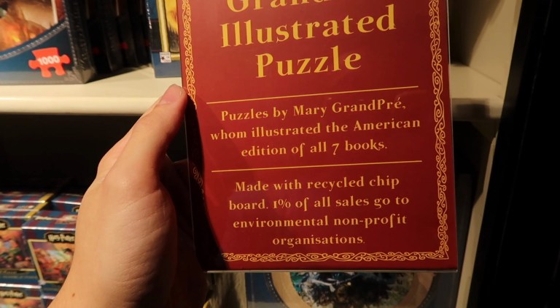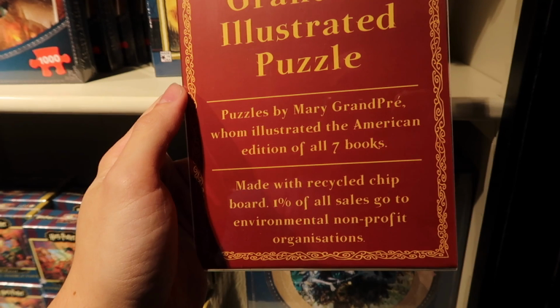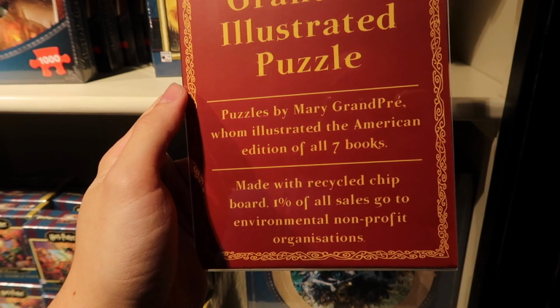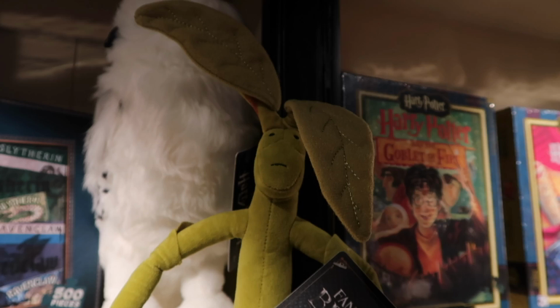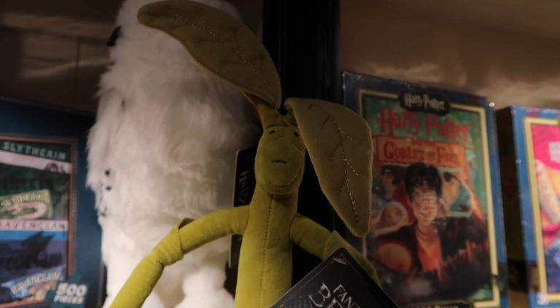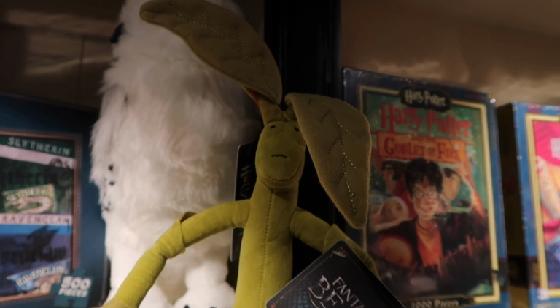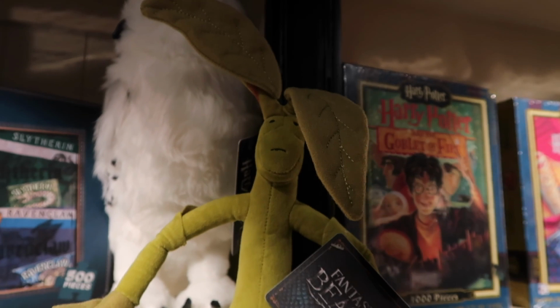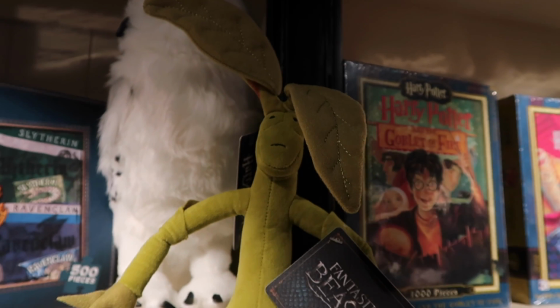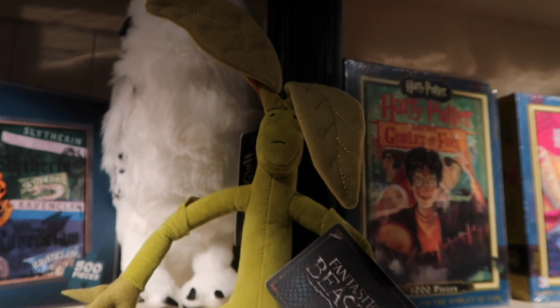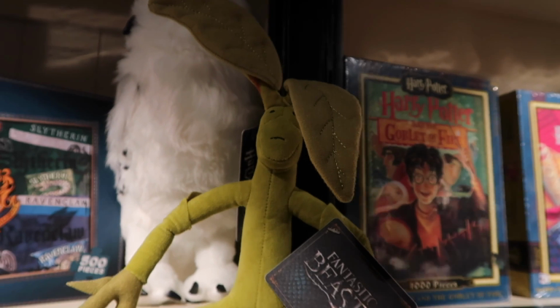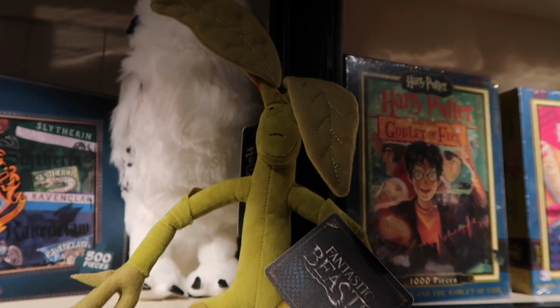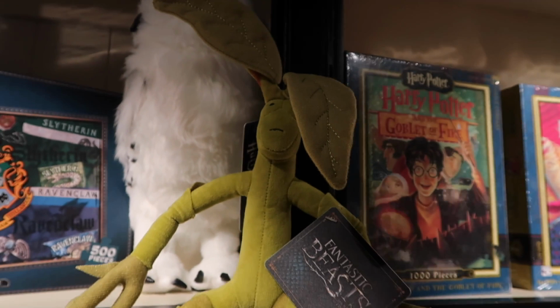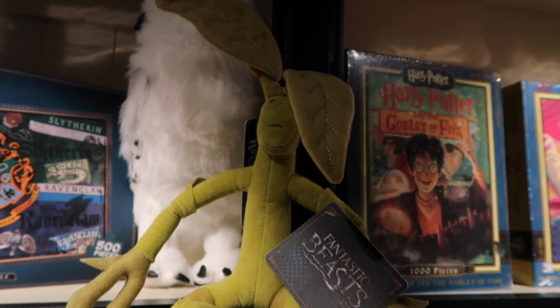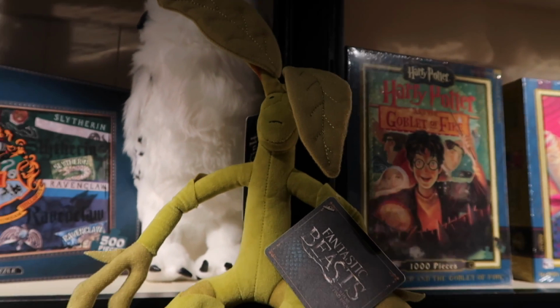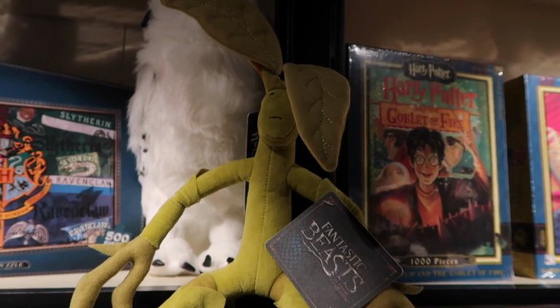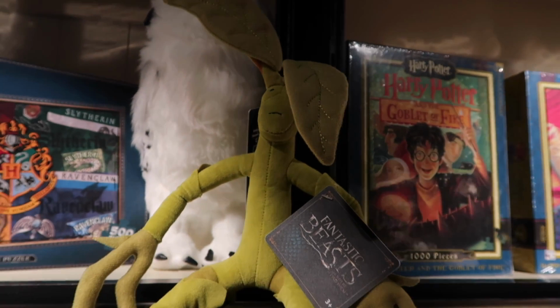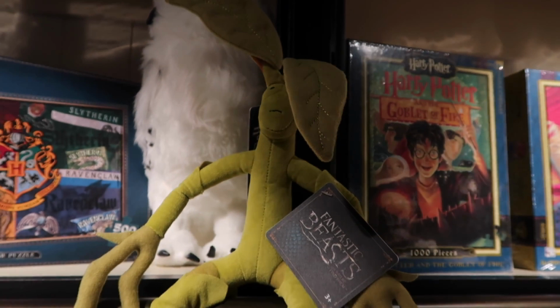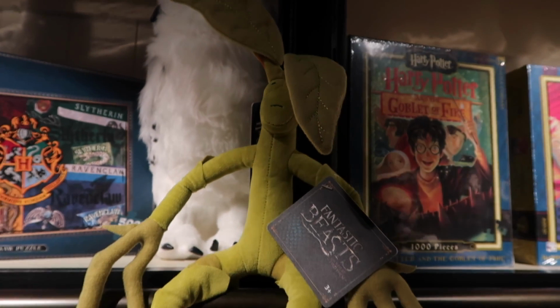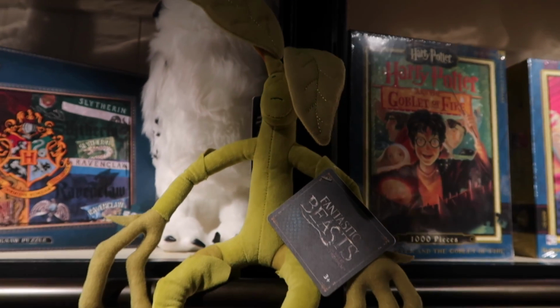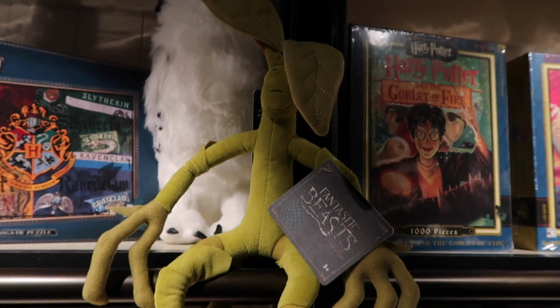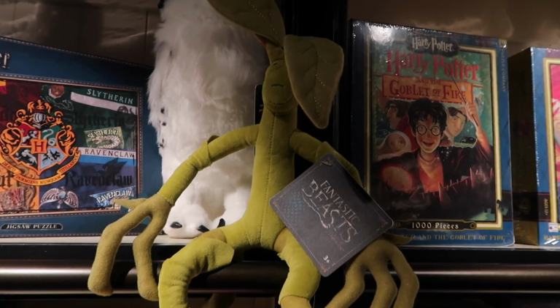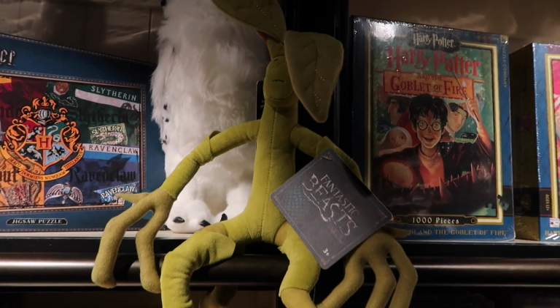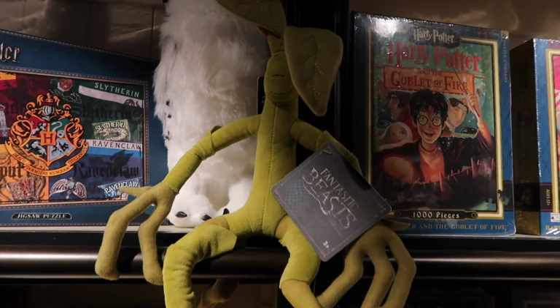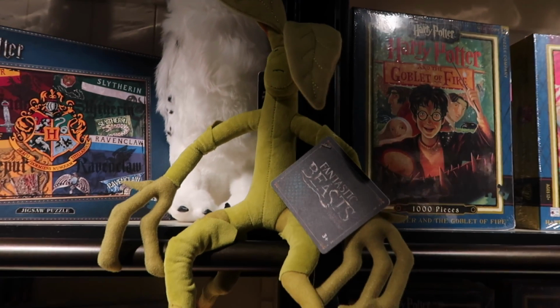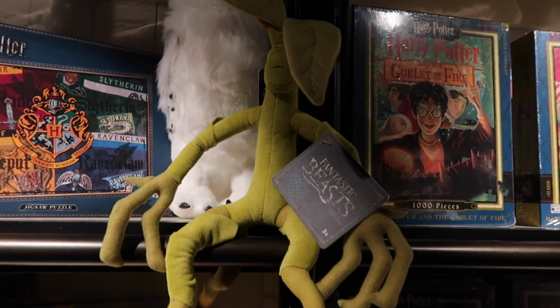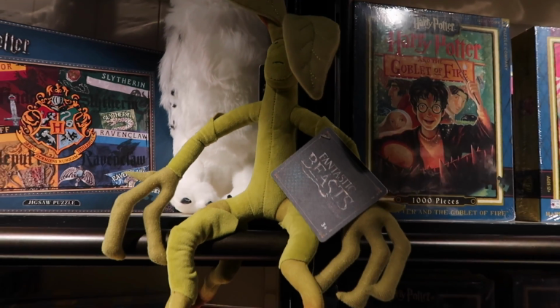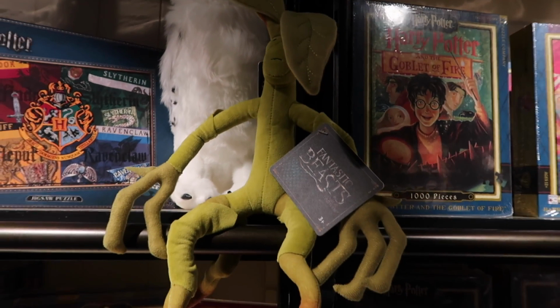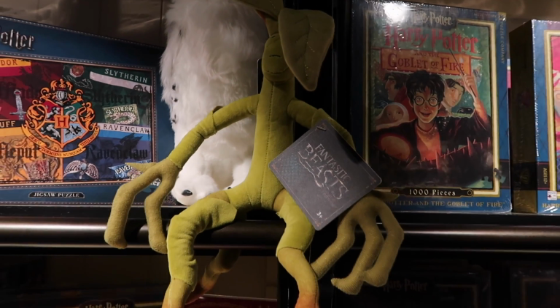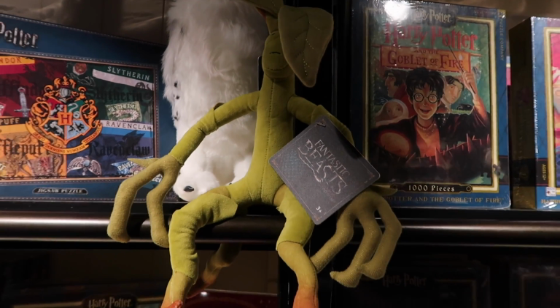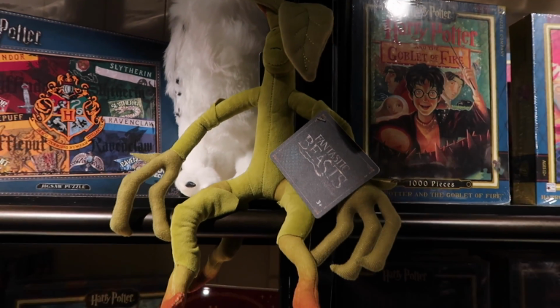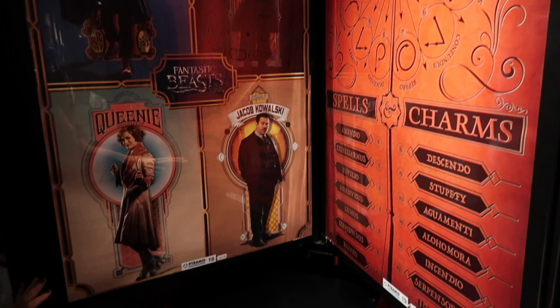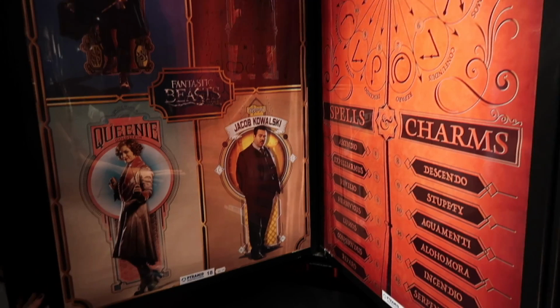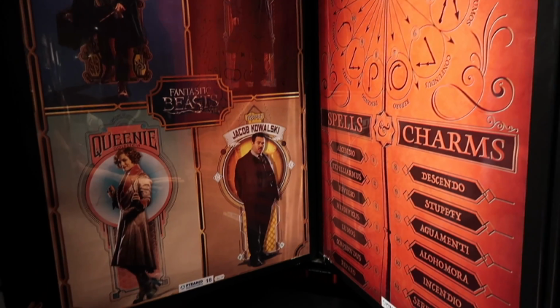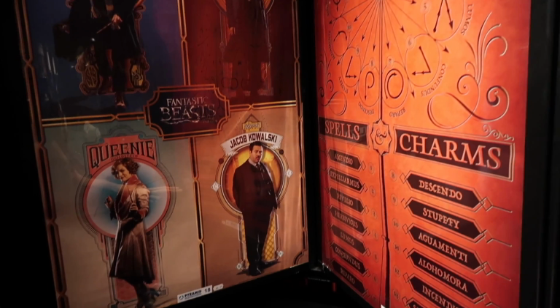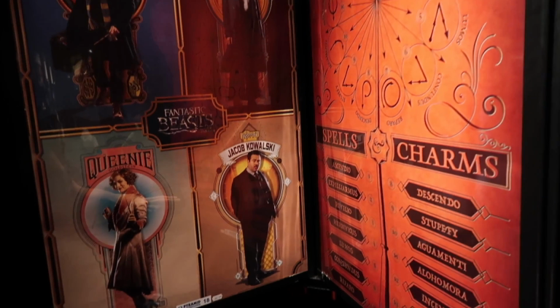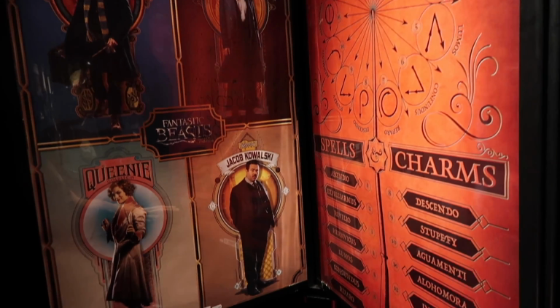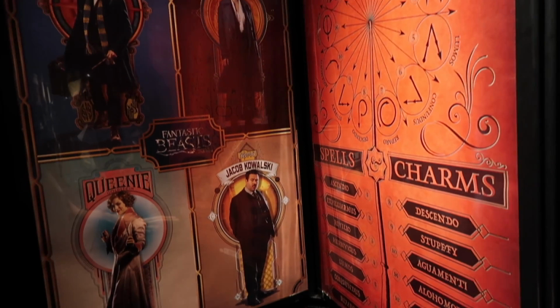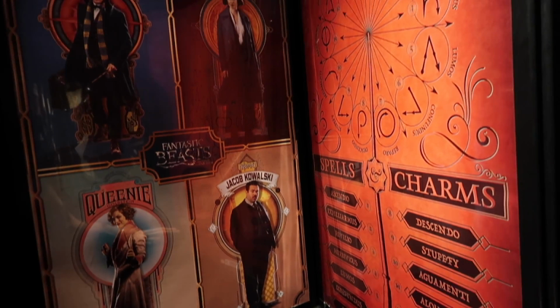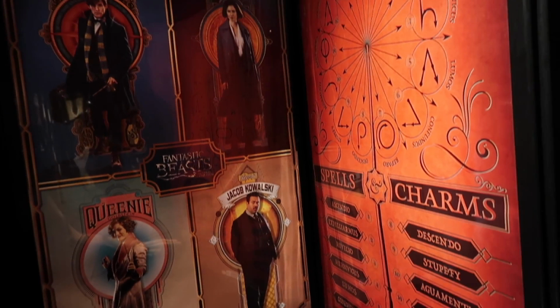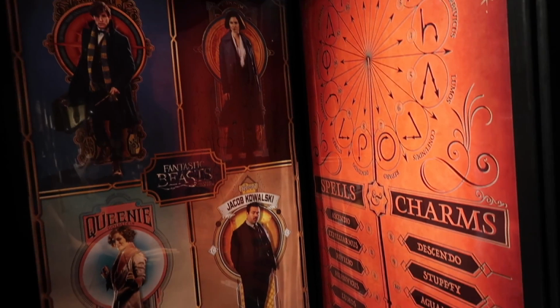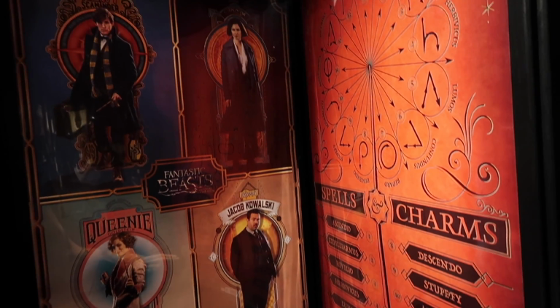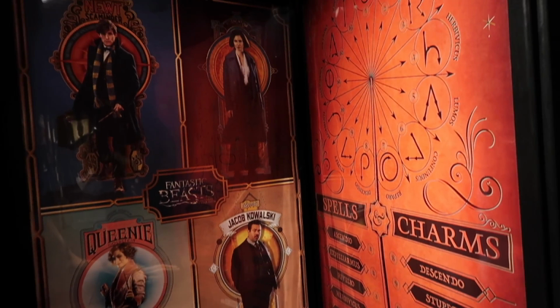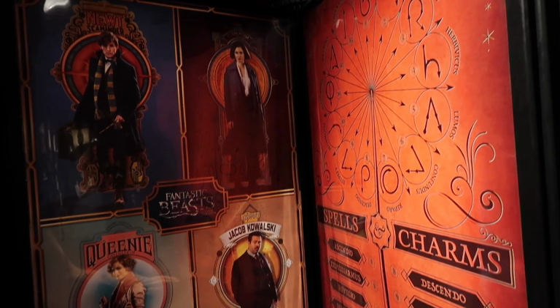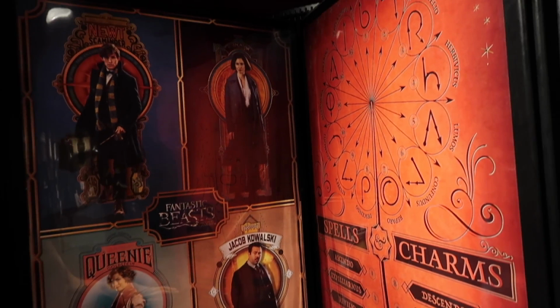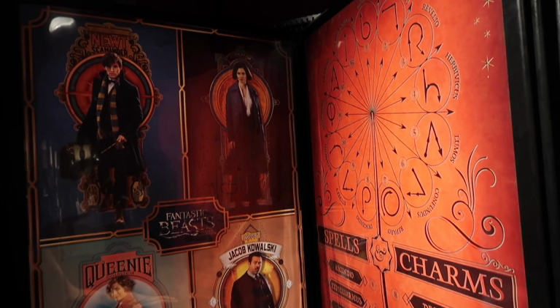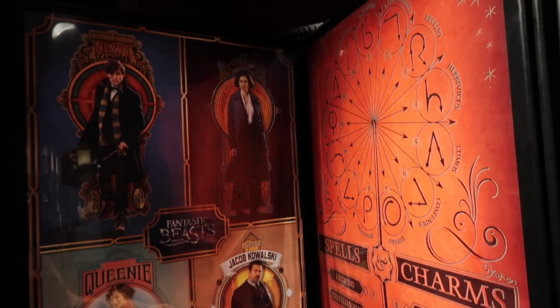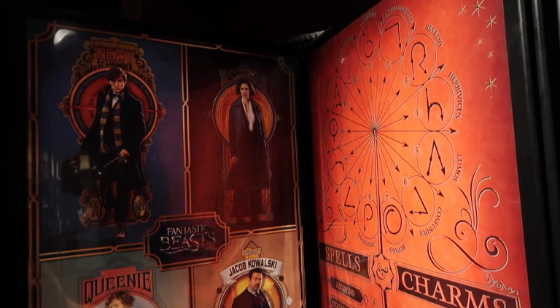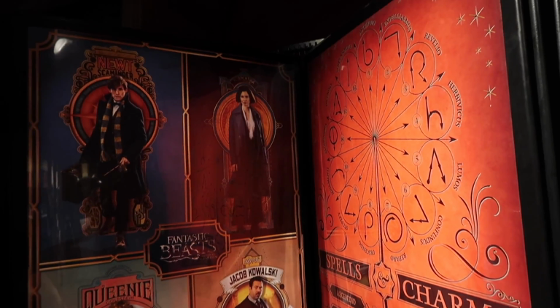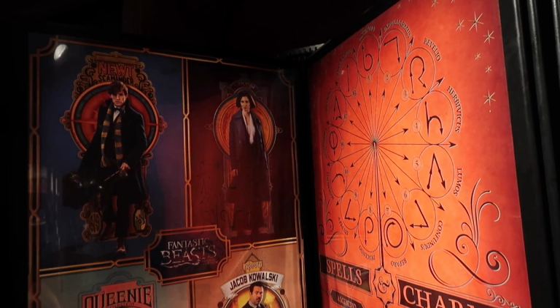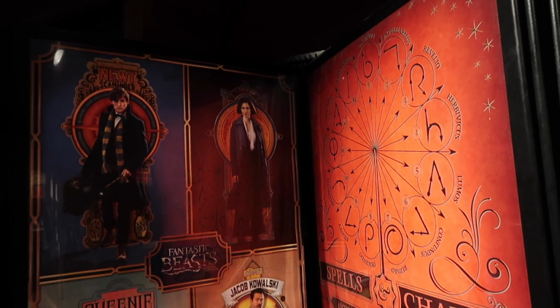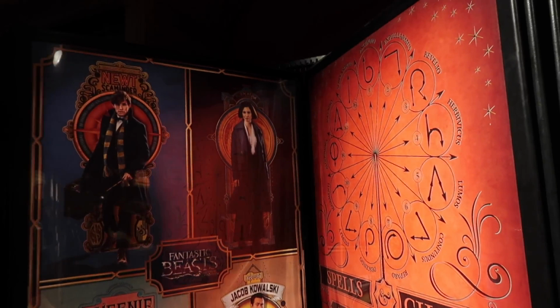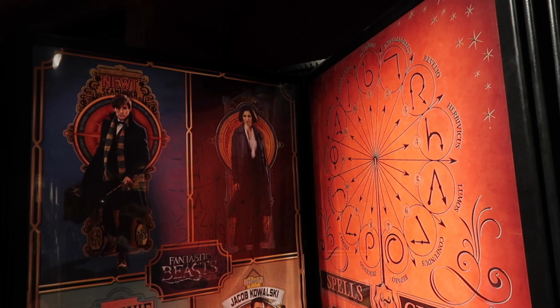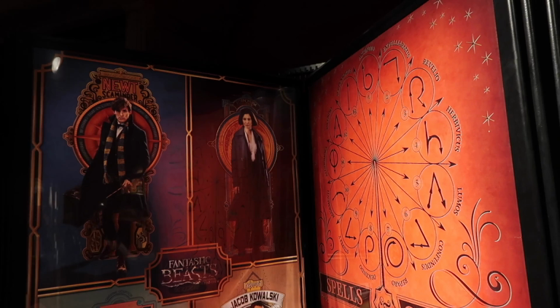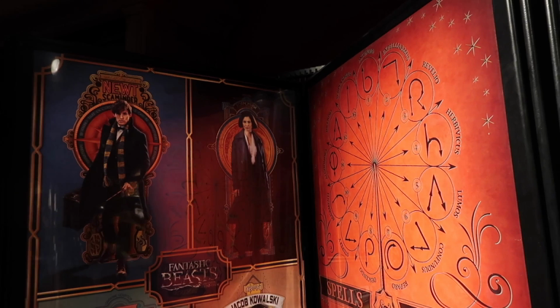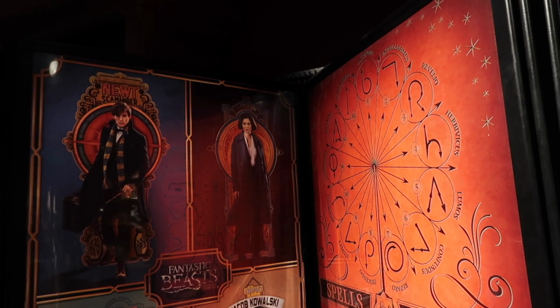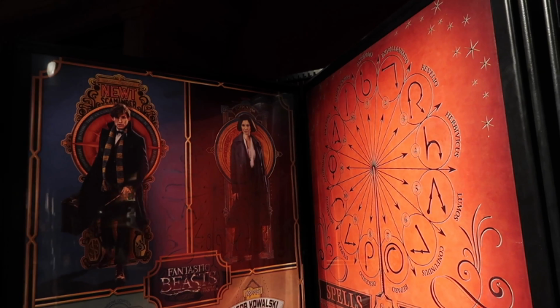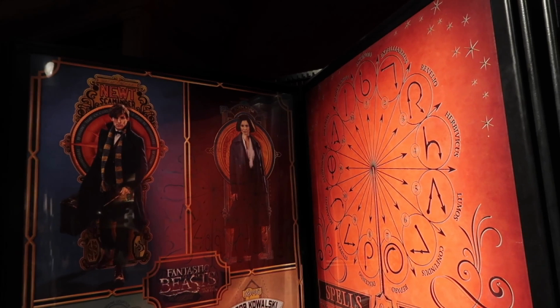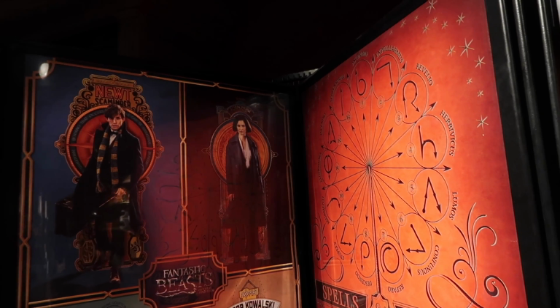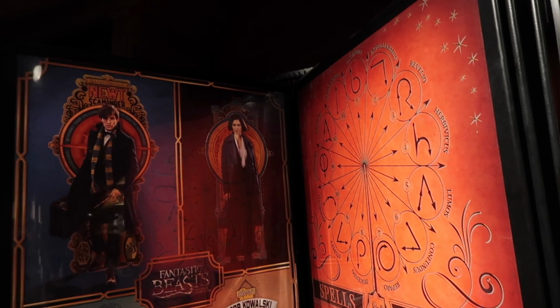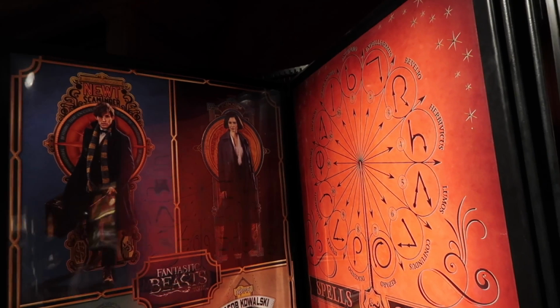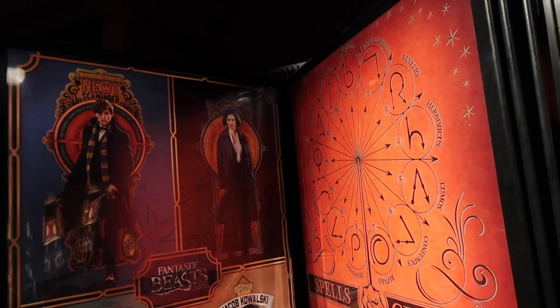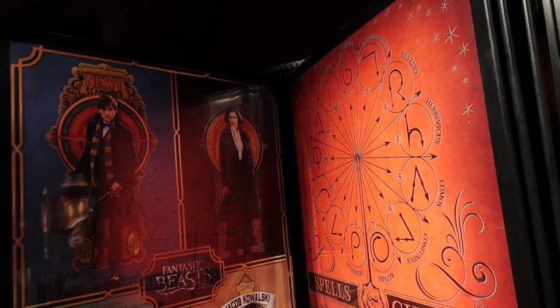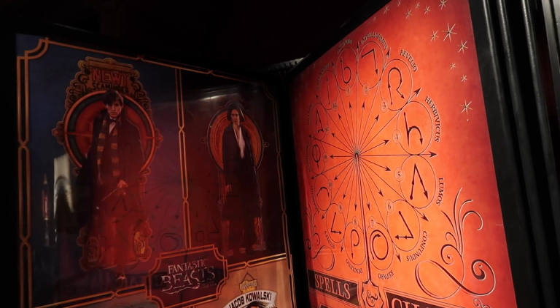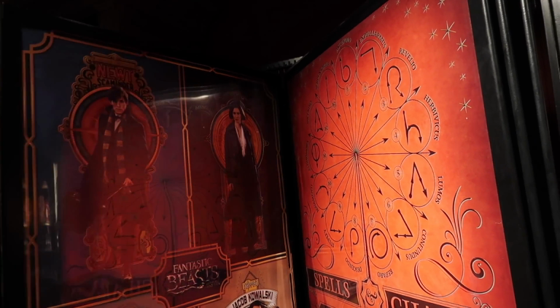Noble Collection Bowtruckle for $22.99. They have a wide variety of posters ranging from $1.99 to $5.99.